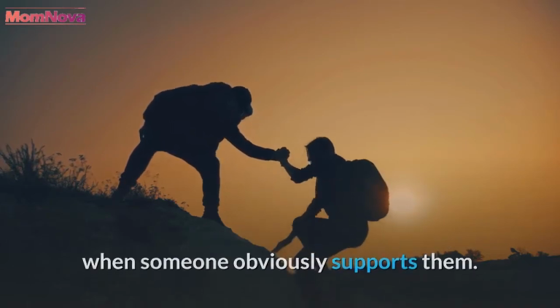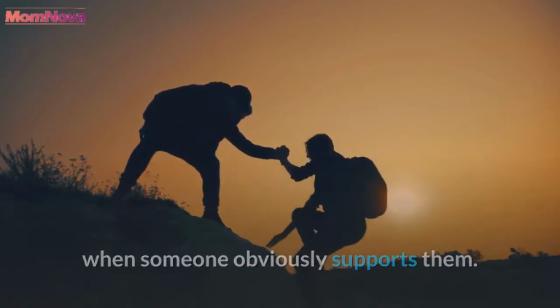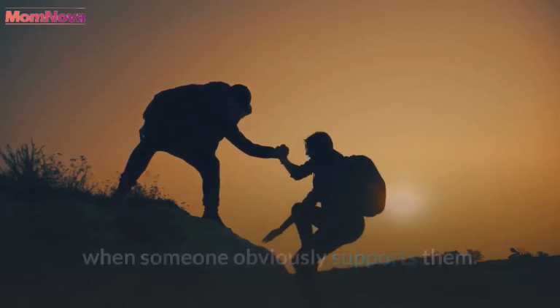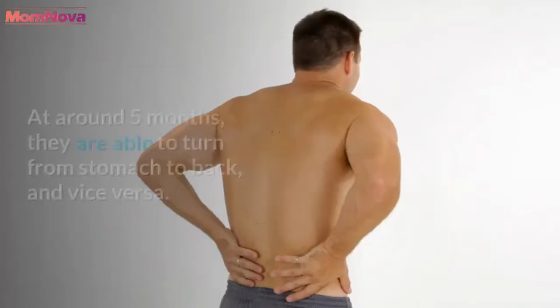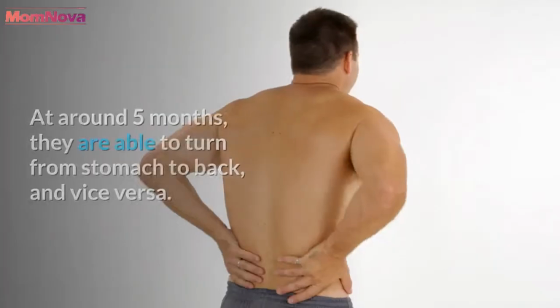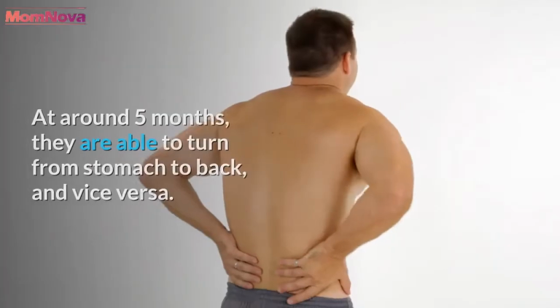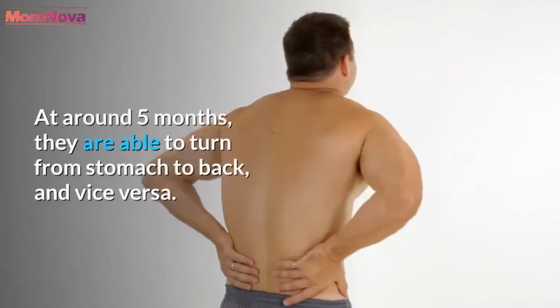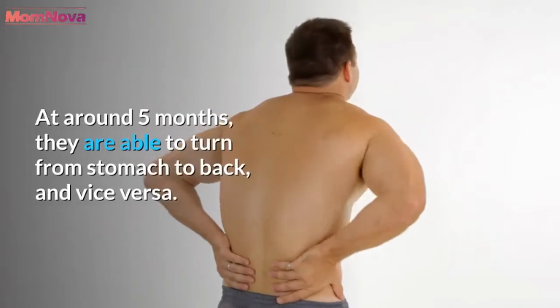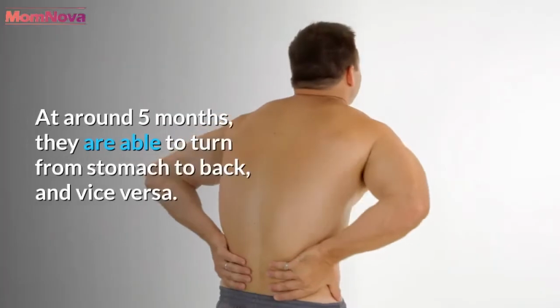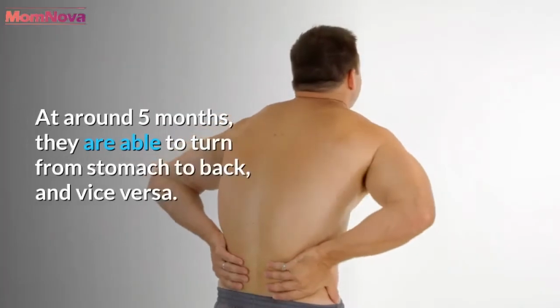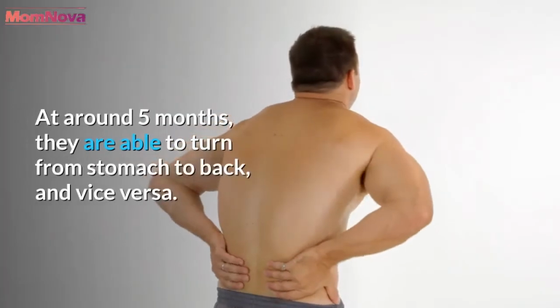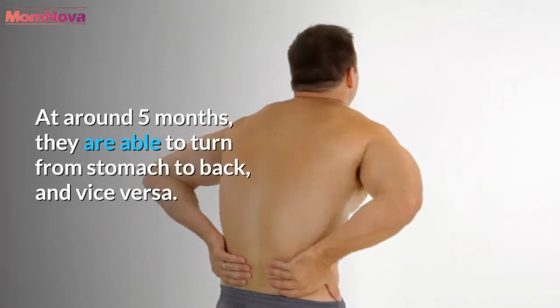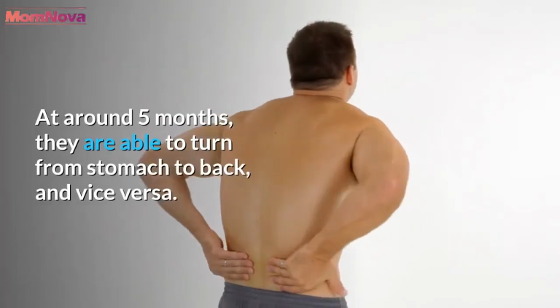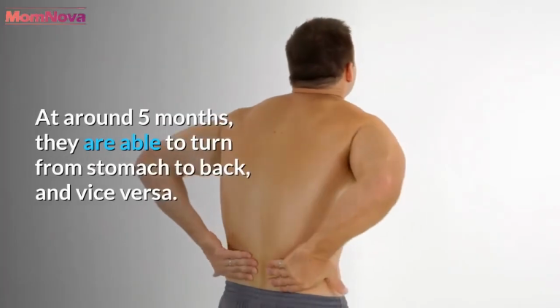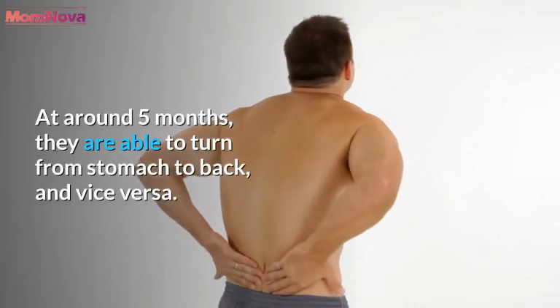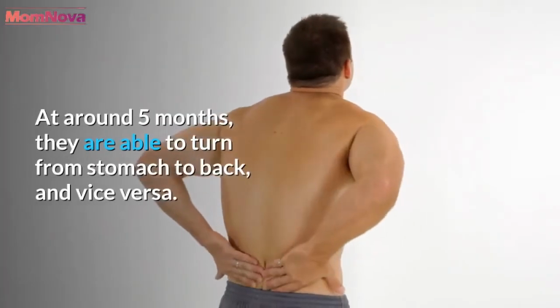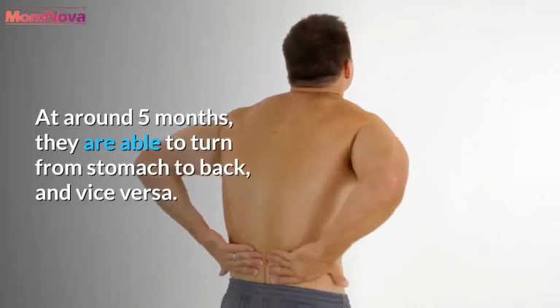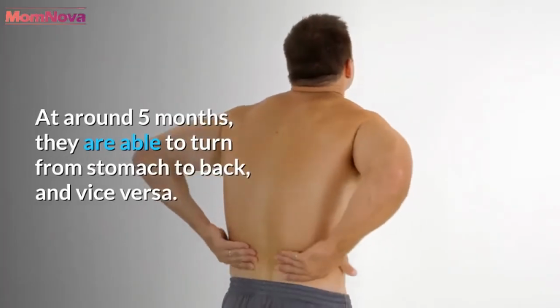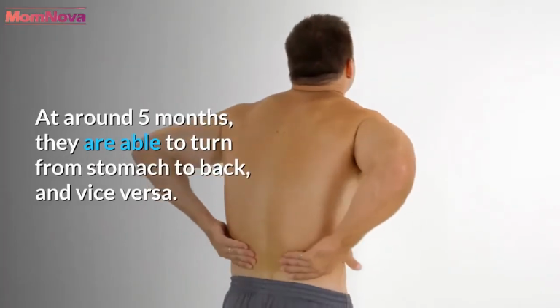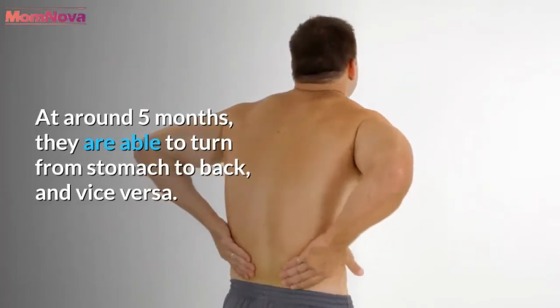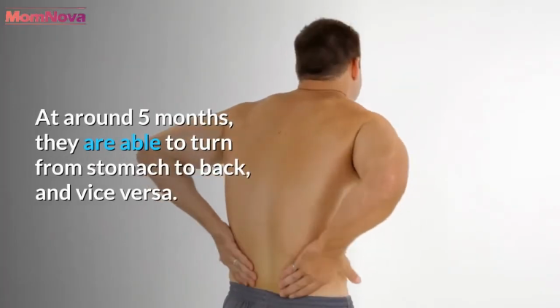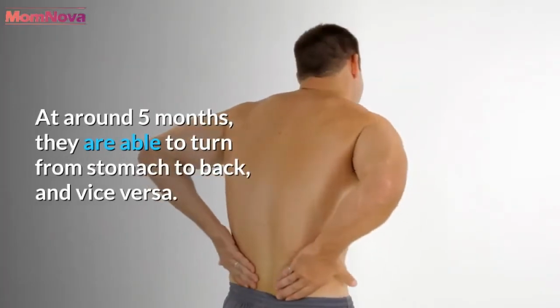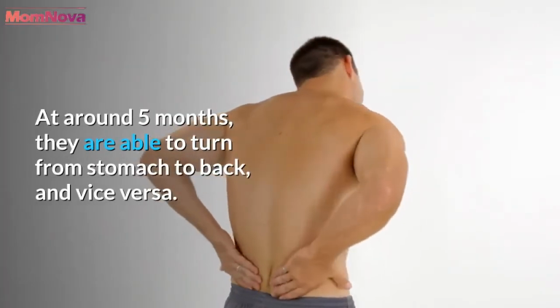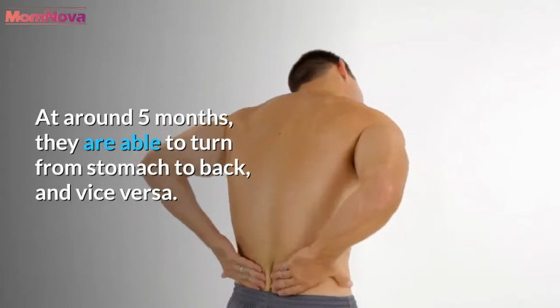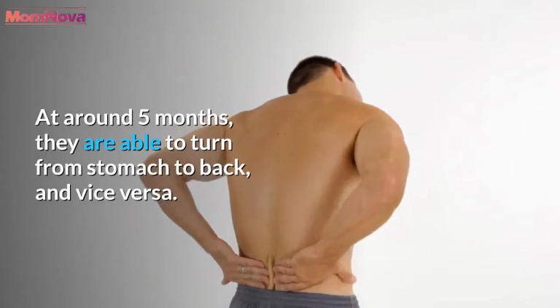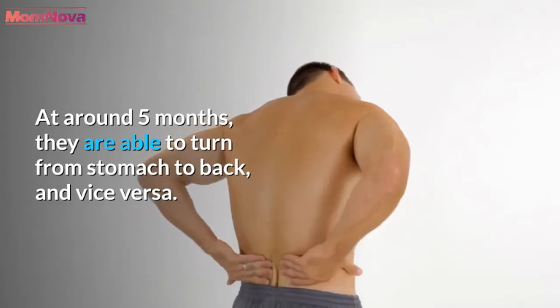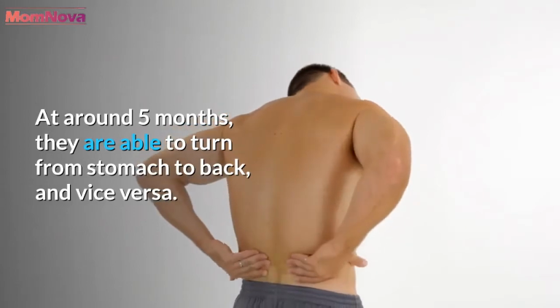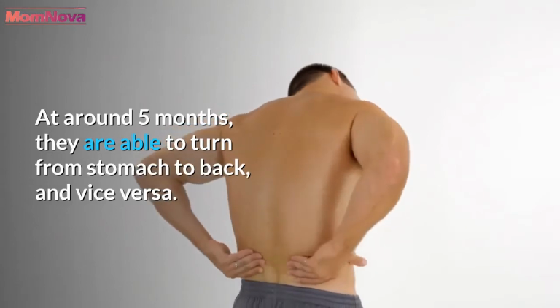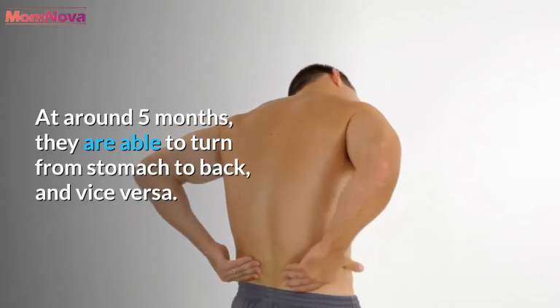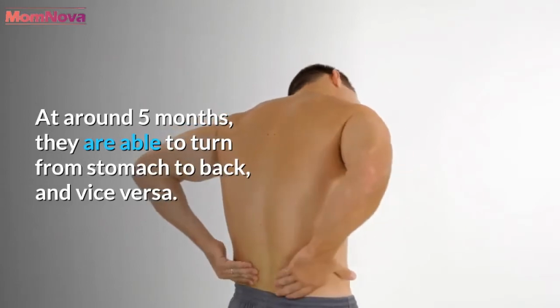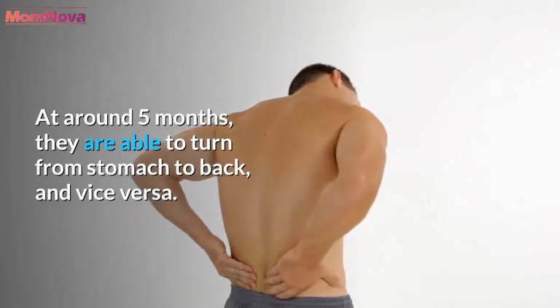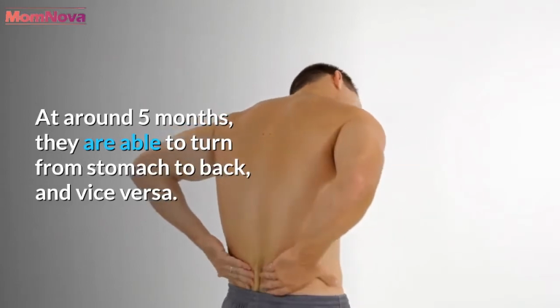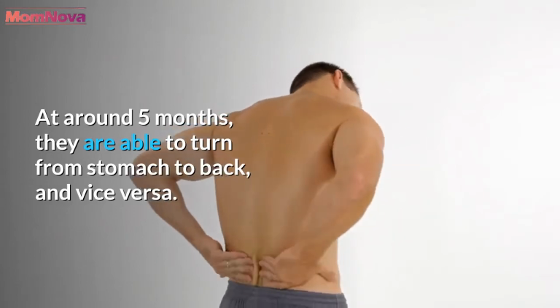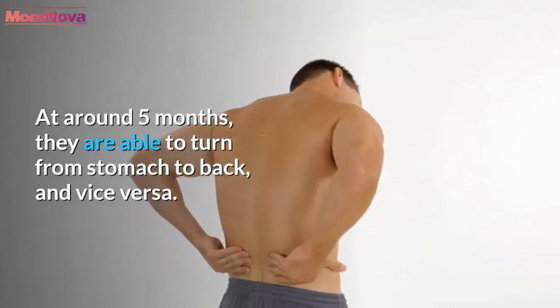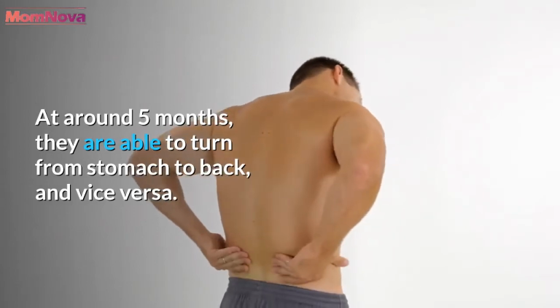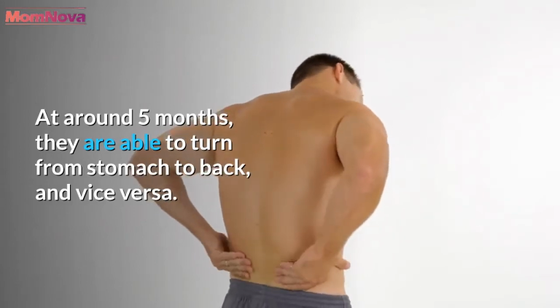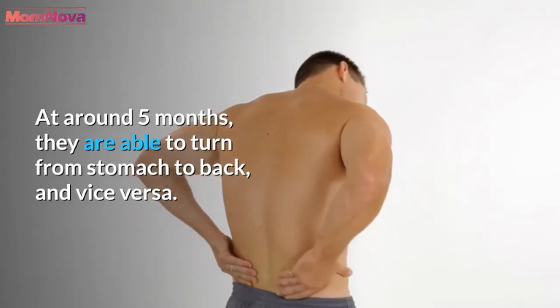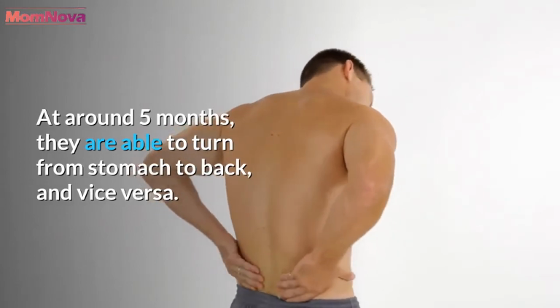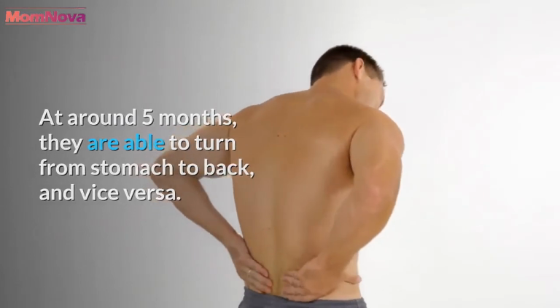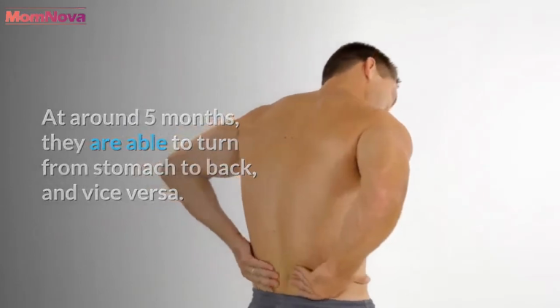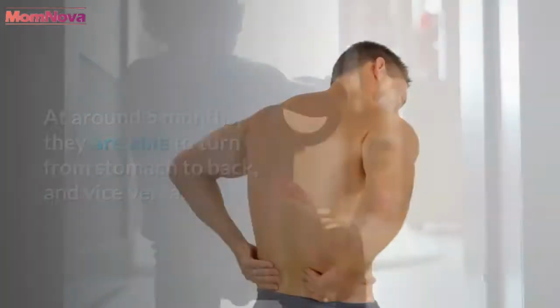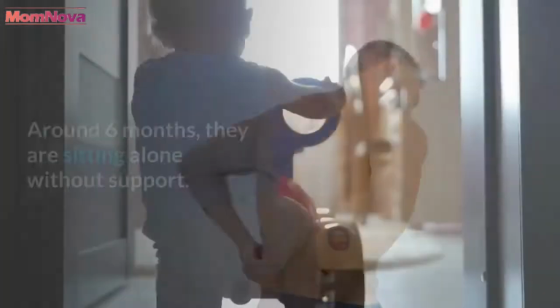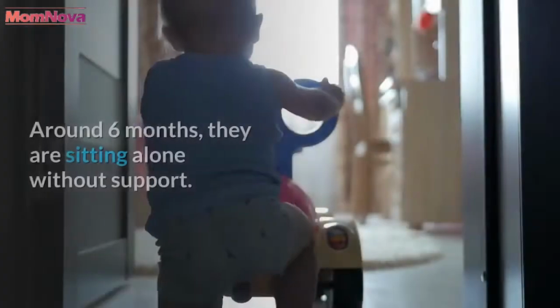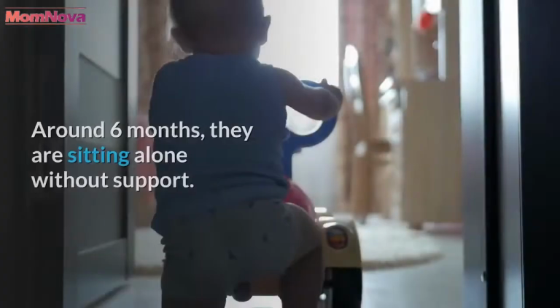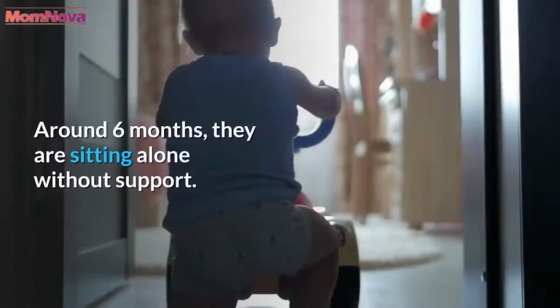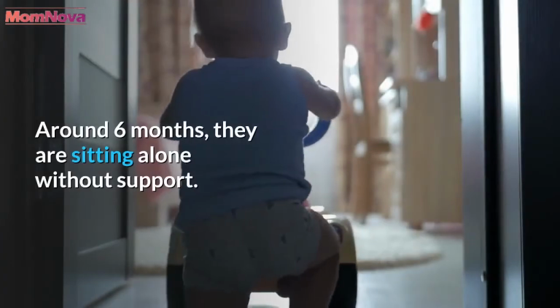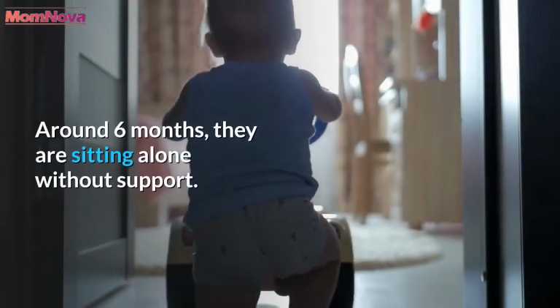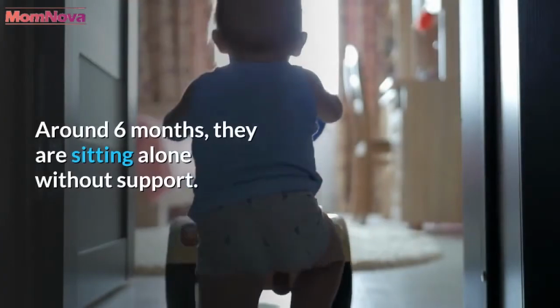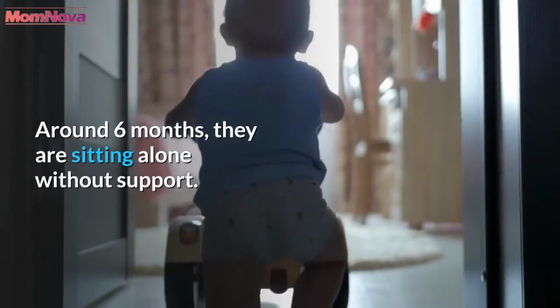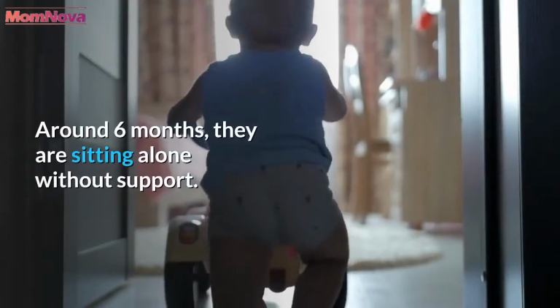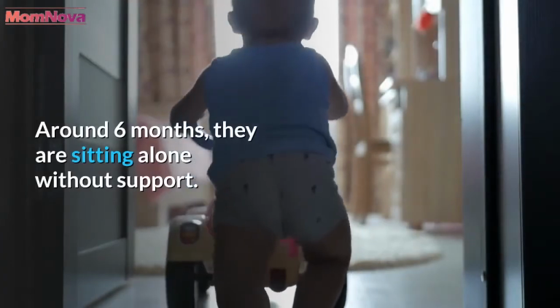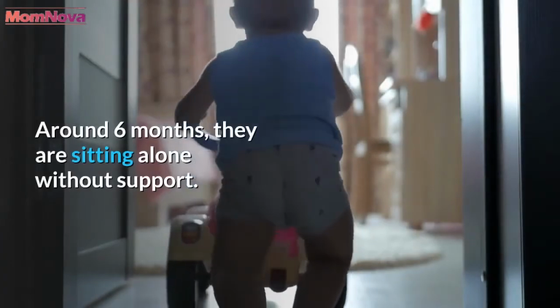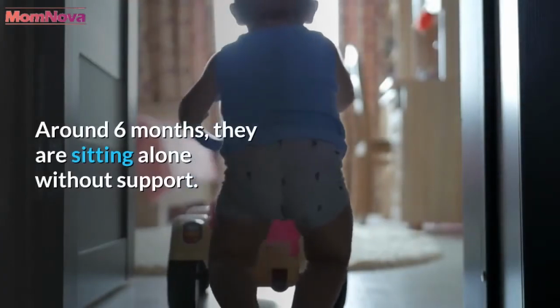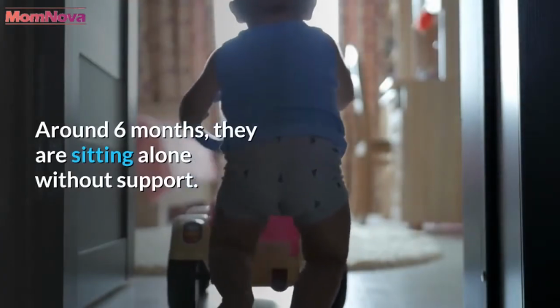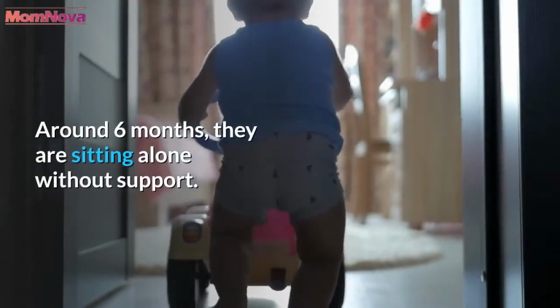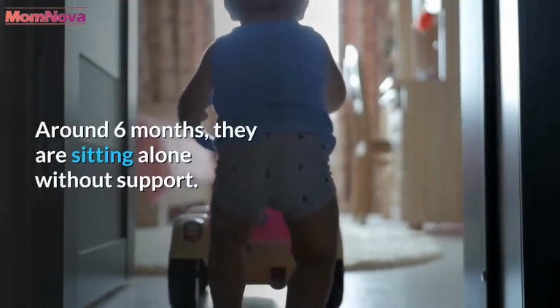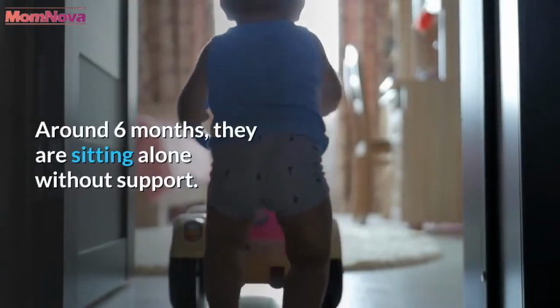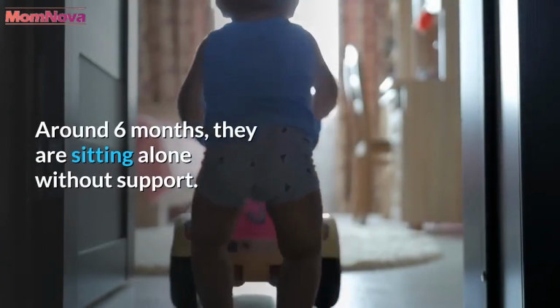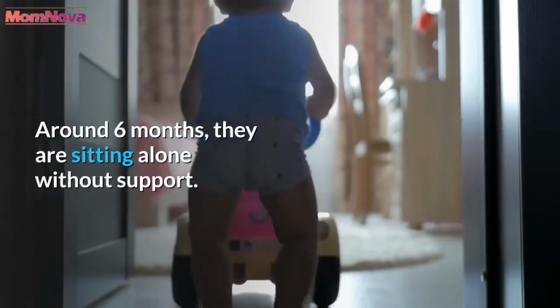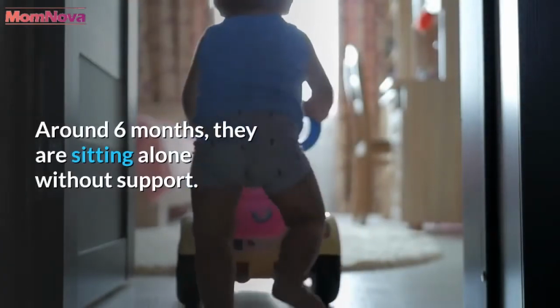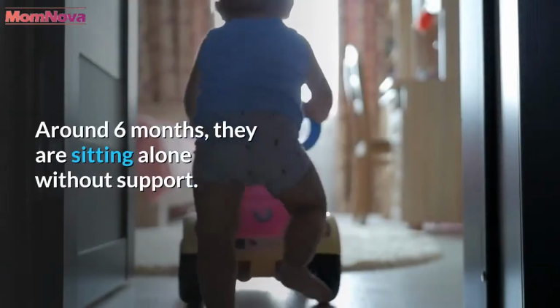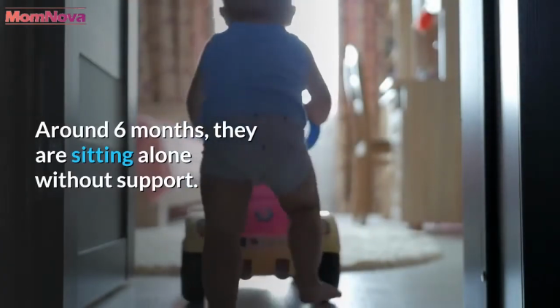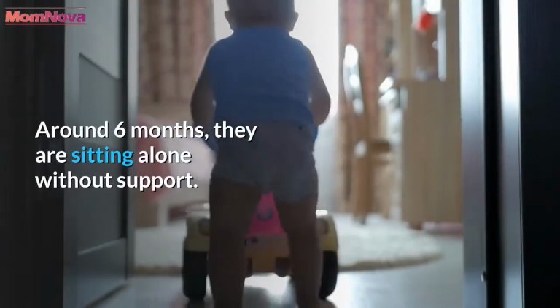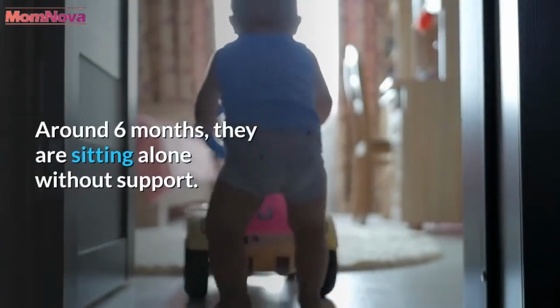At around 5 months, they are able to turn from stomach to back, and vice versa. Around 6 months, they are sitting alone without support.